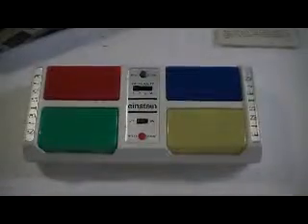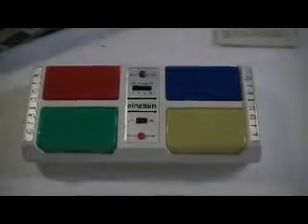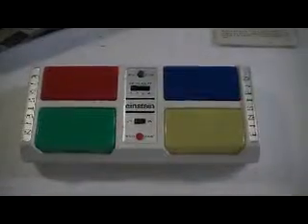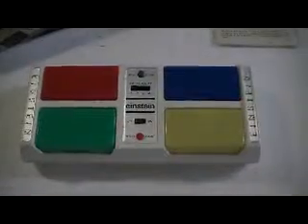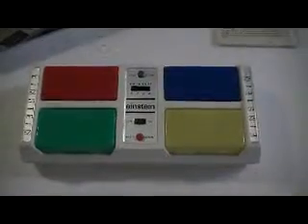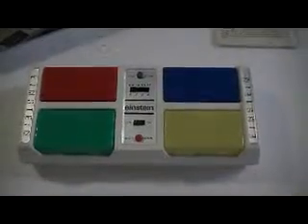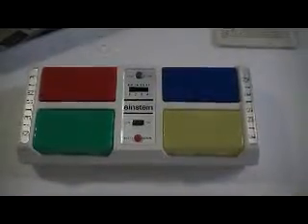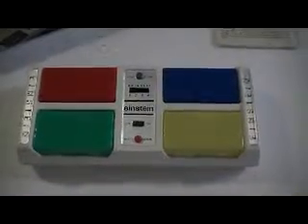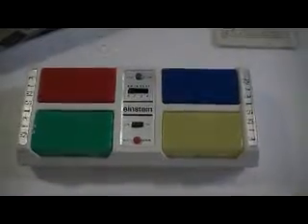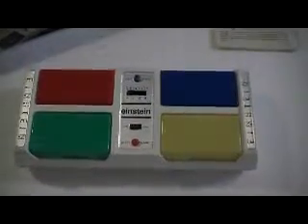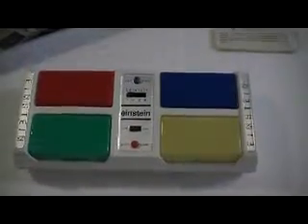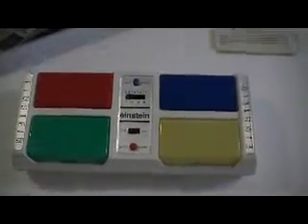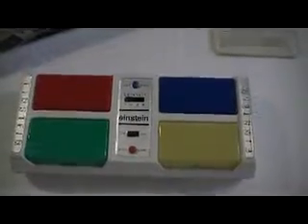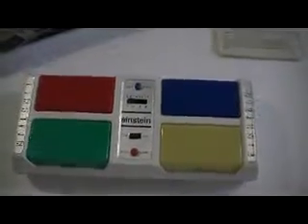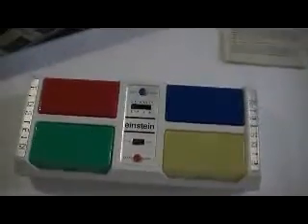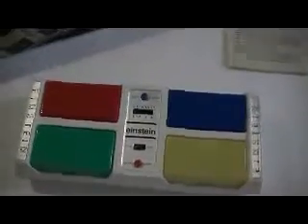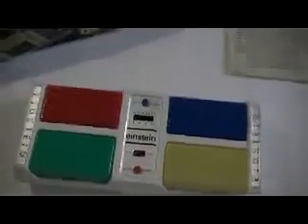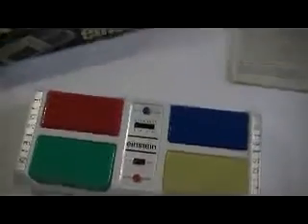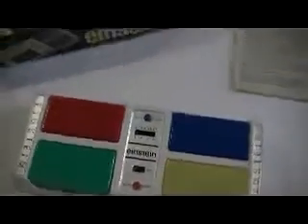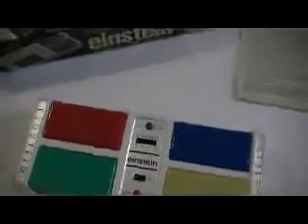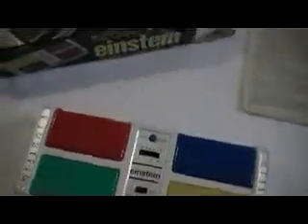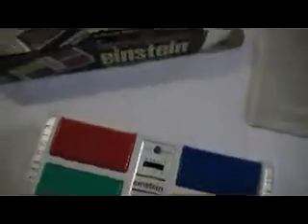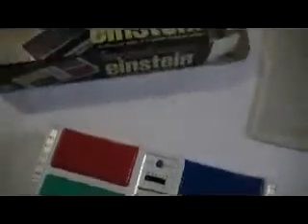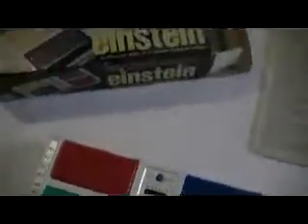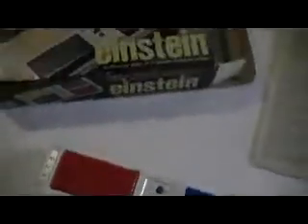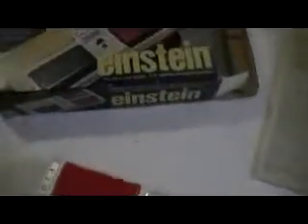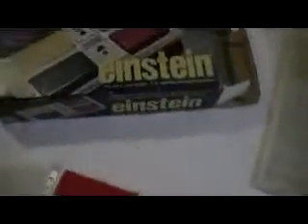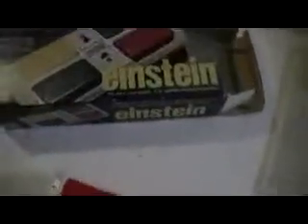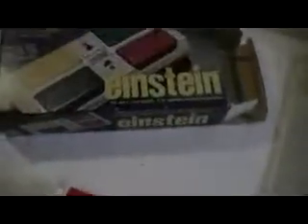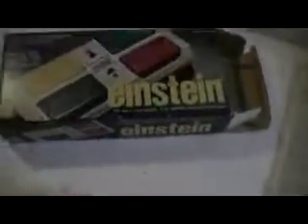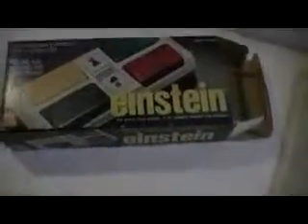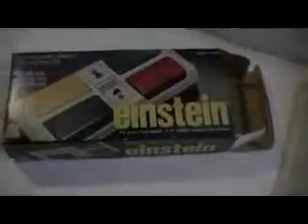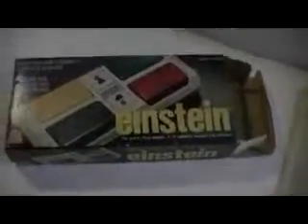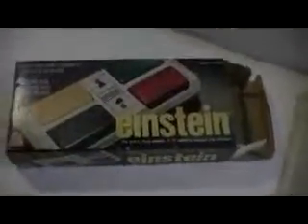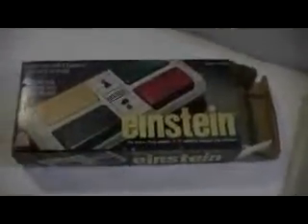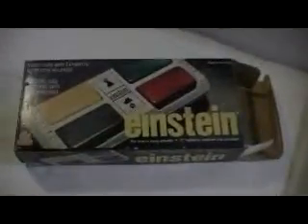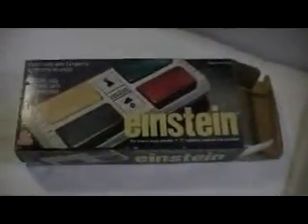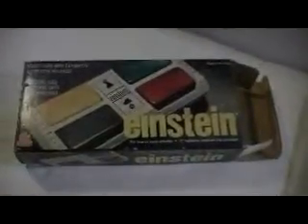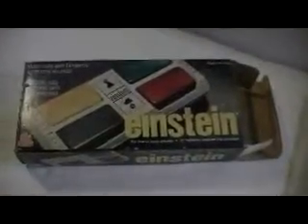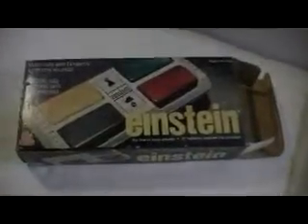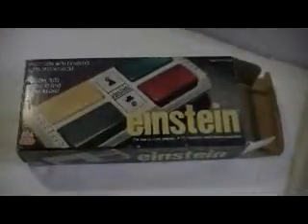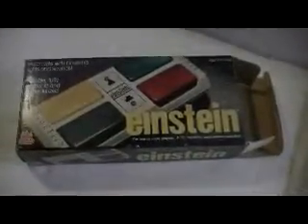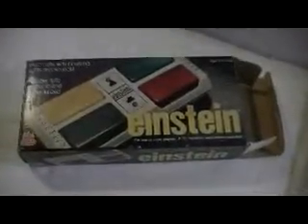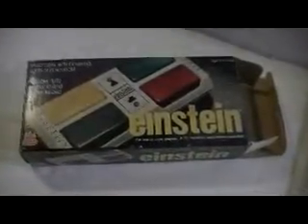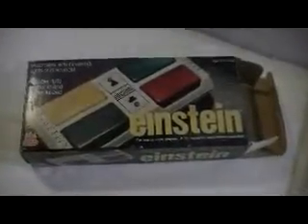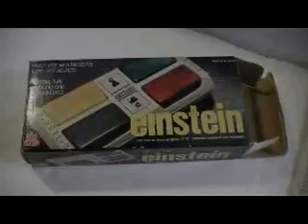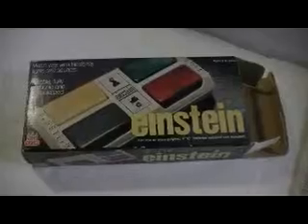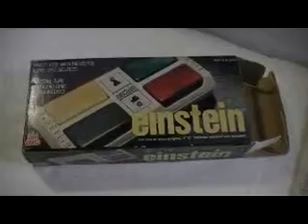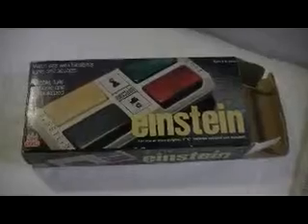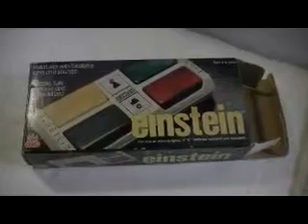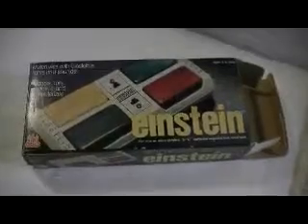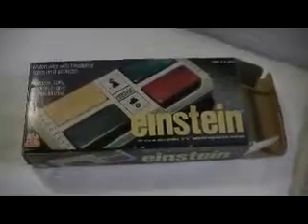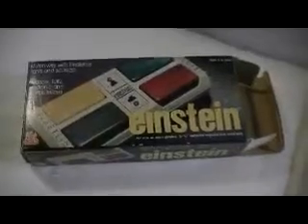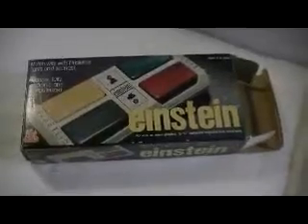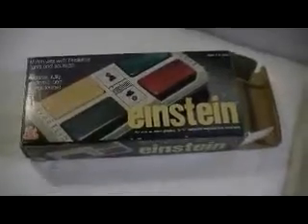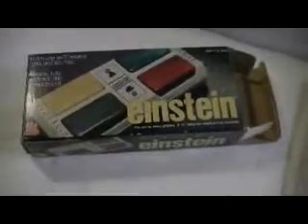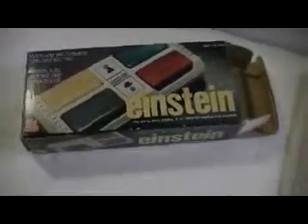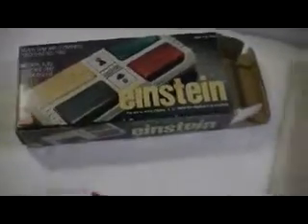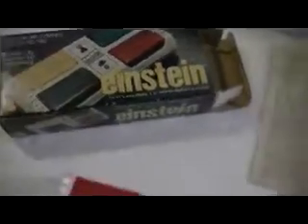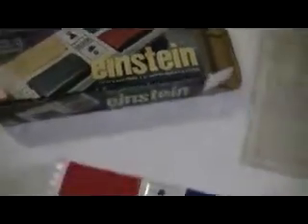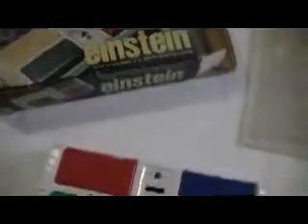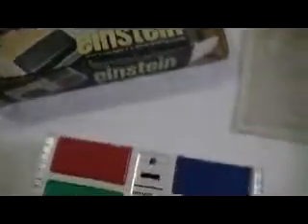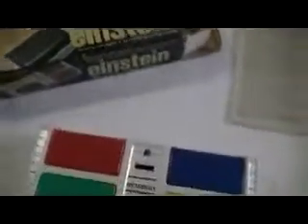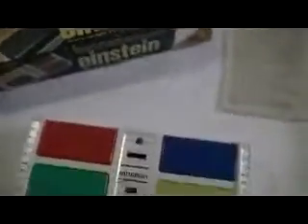This is an Einstein, similar to the Simon. This one was made in 1979, or was copyrighted in 1979 by the Castle Toy Company.